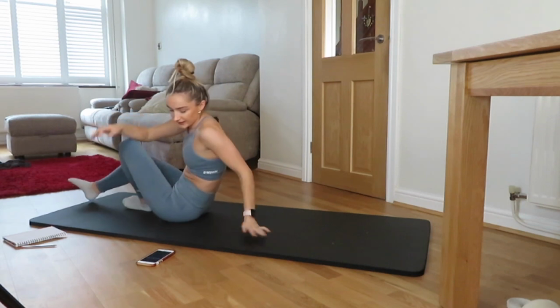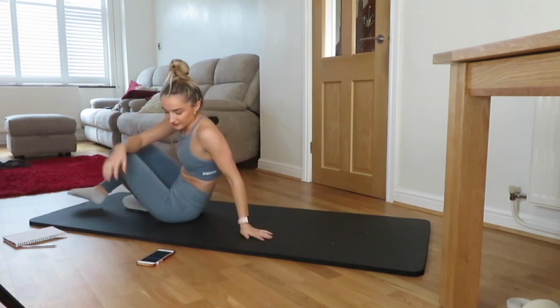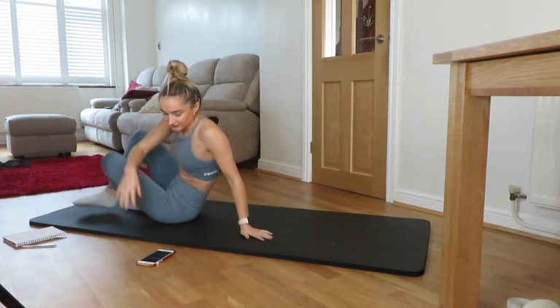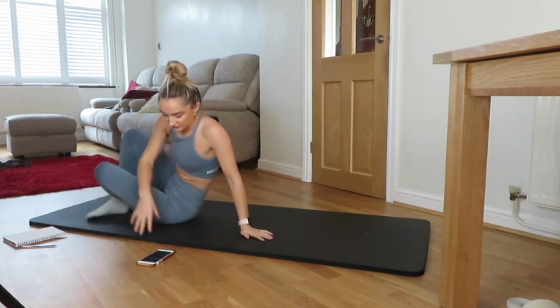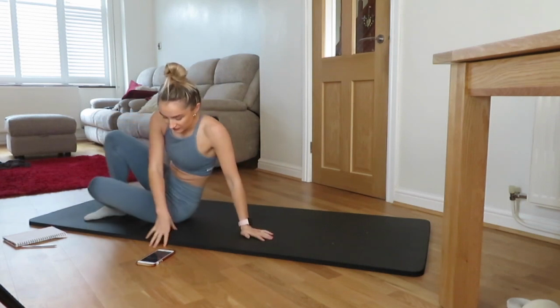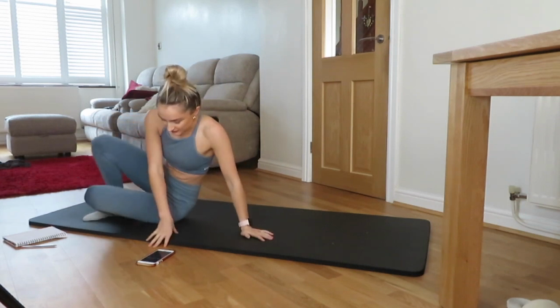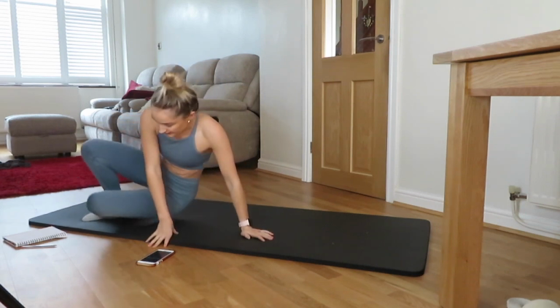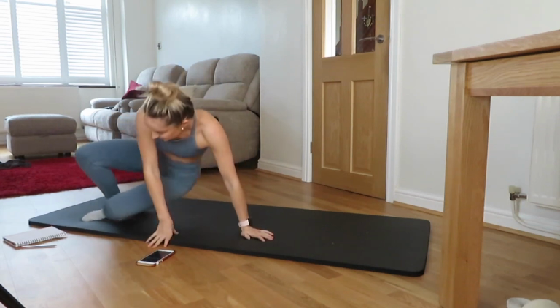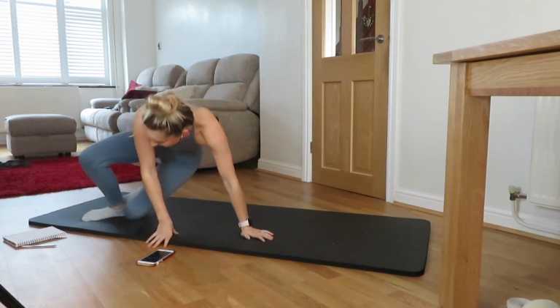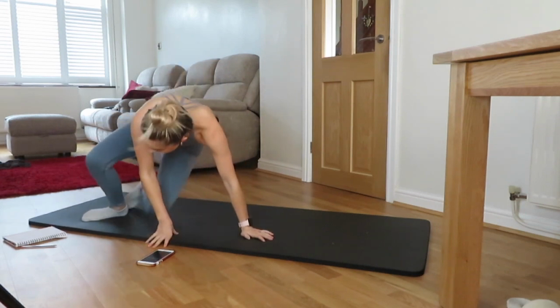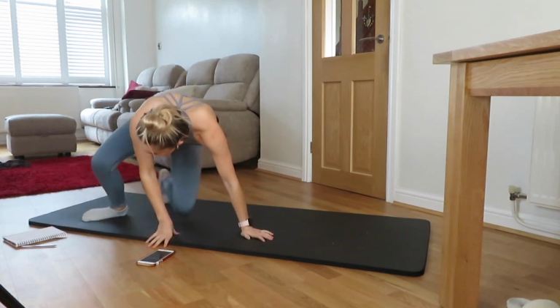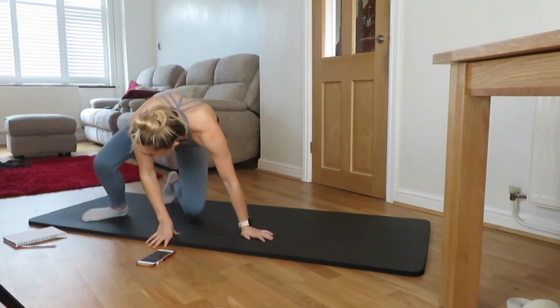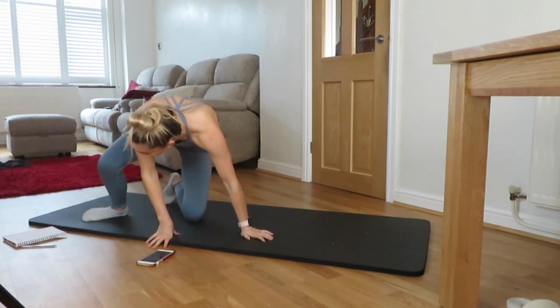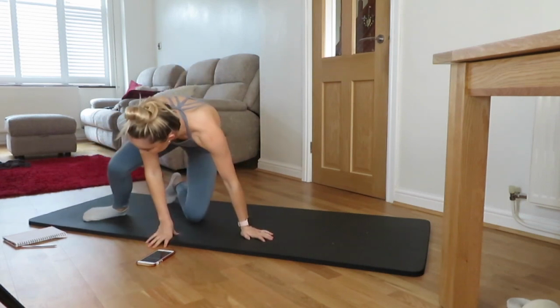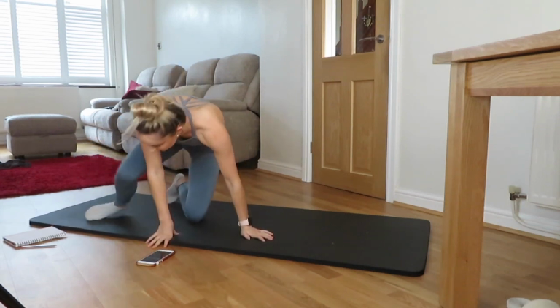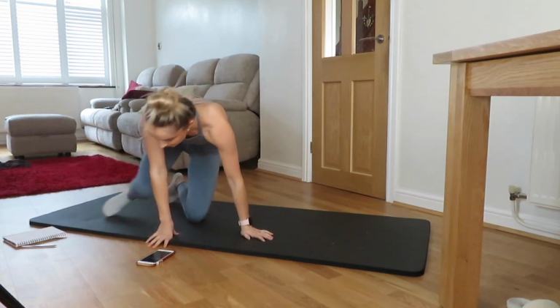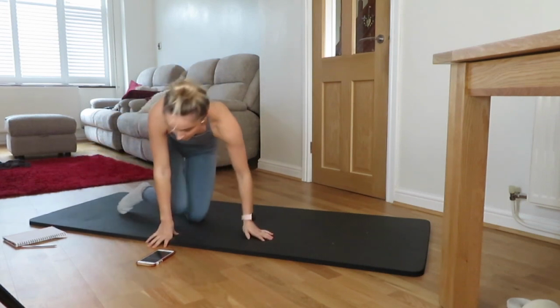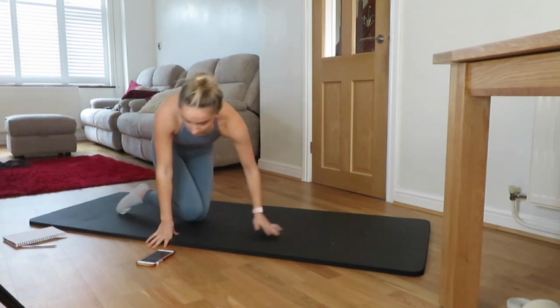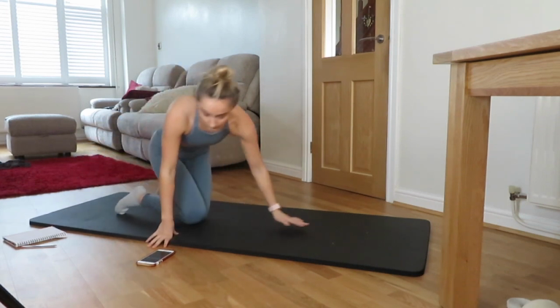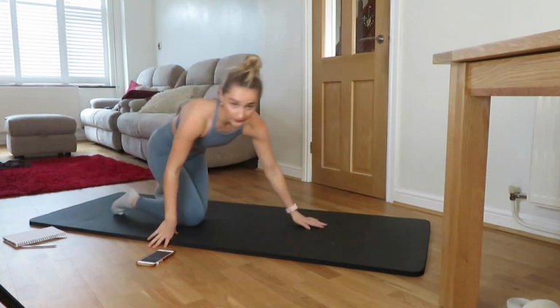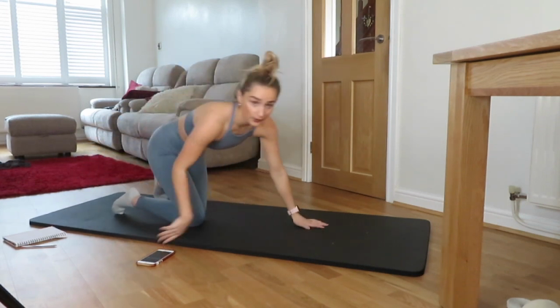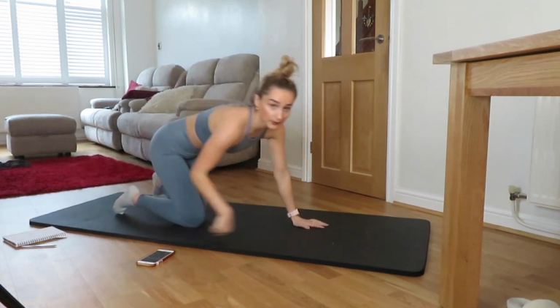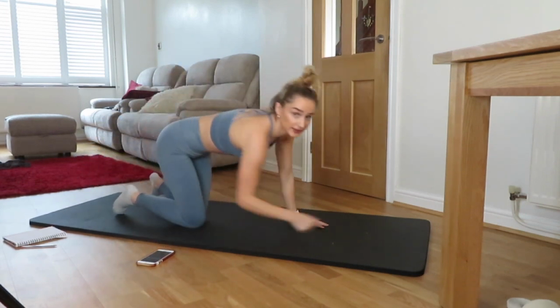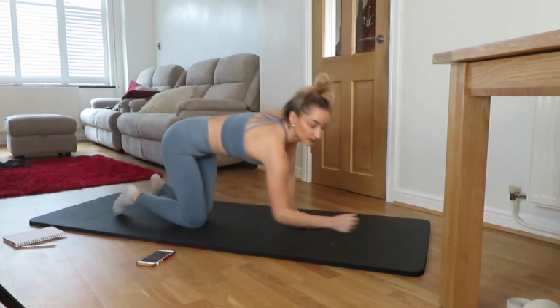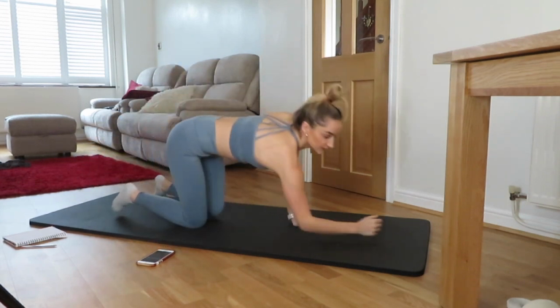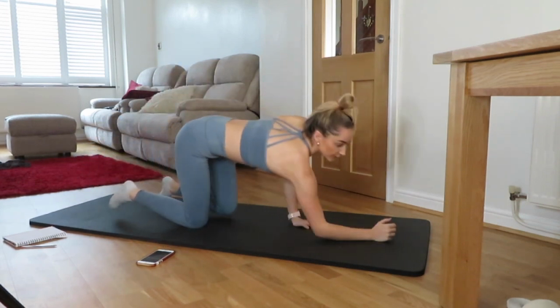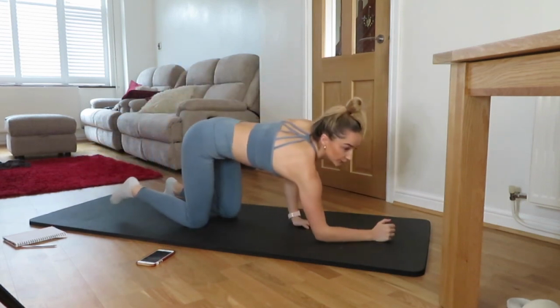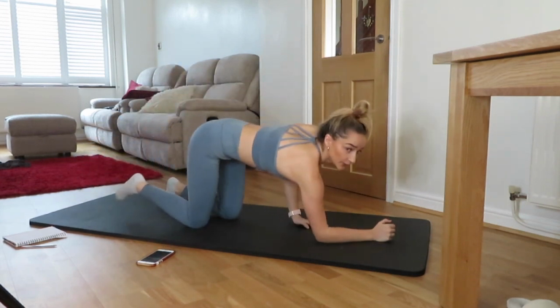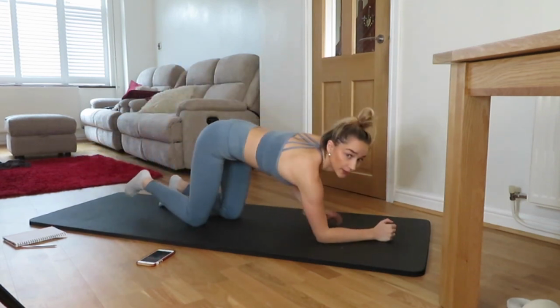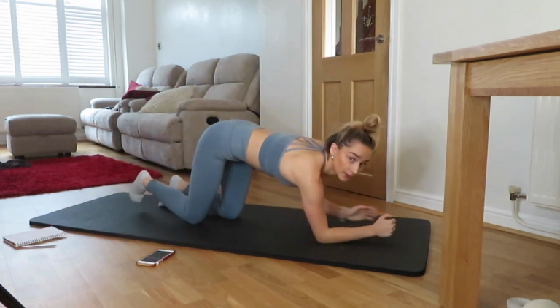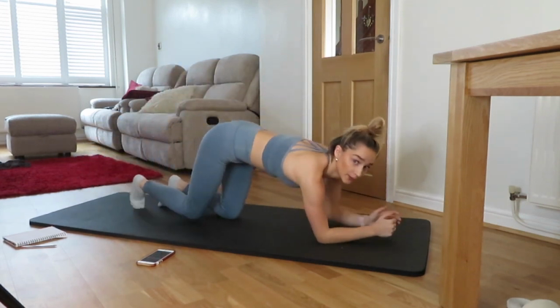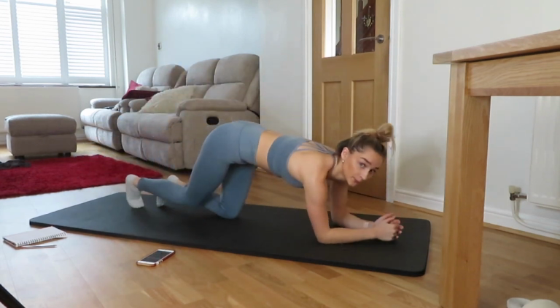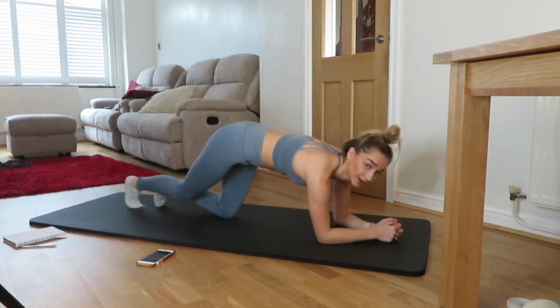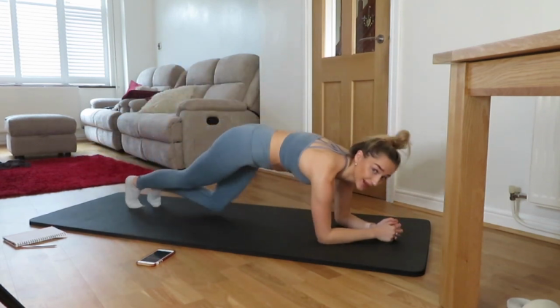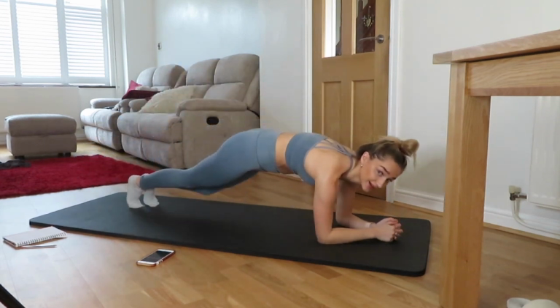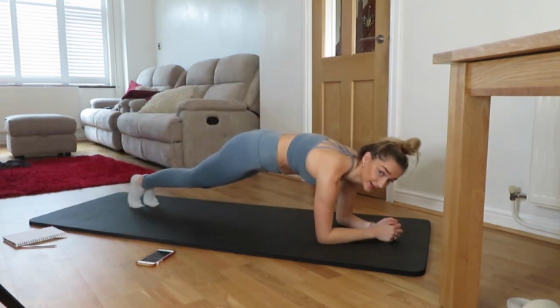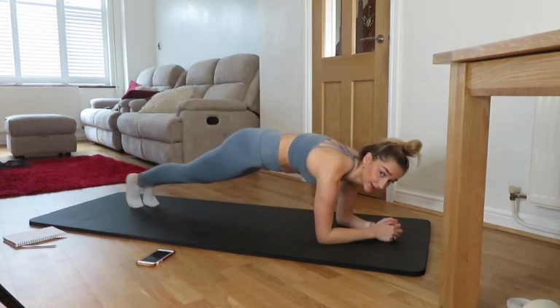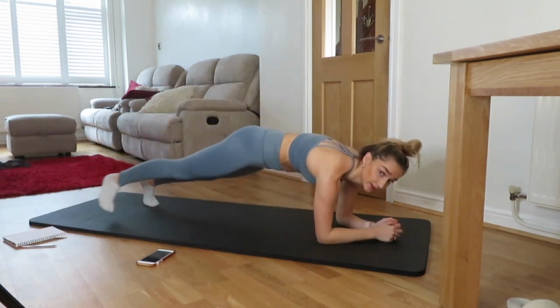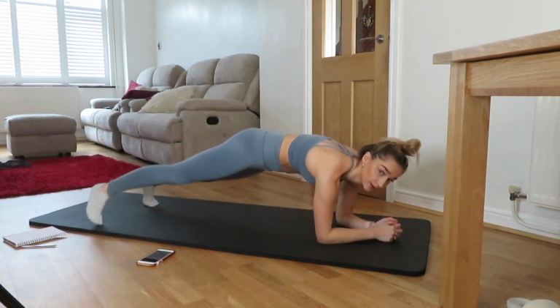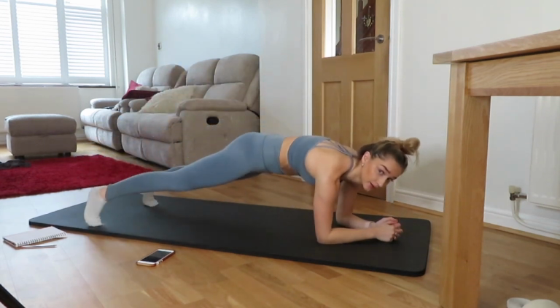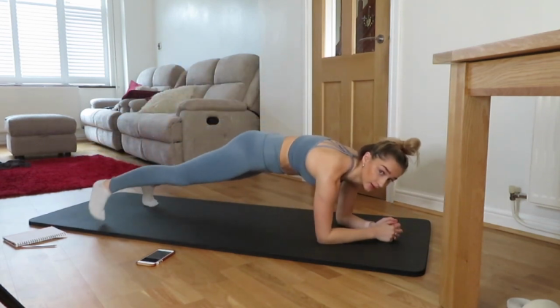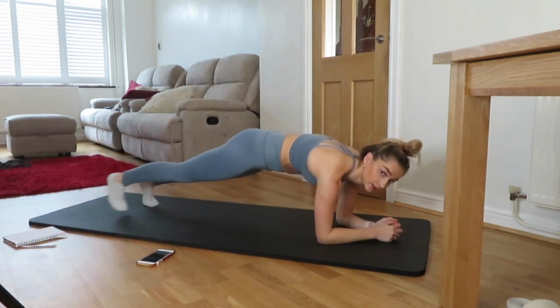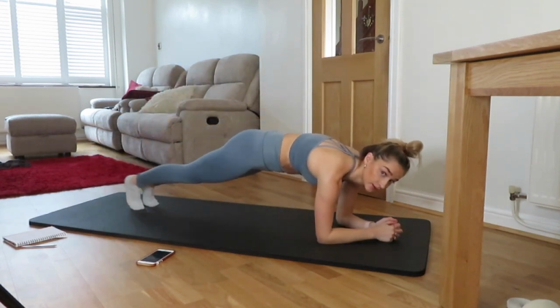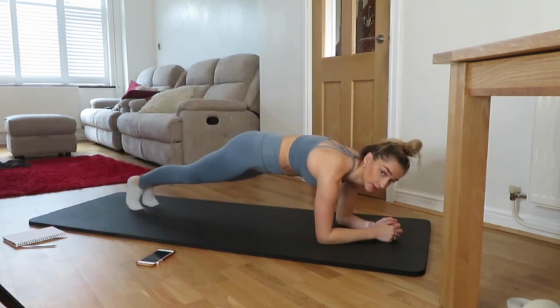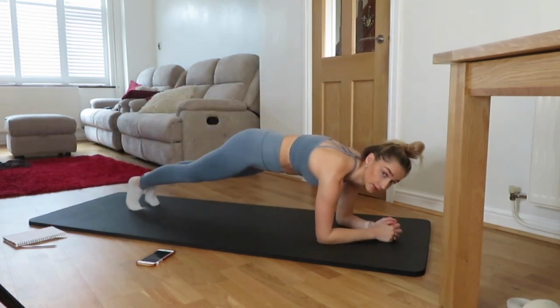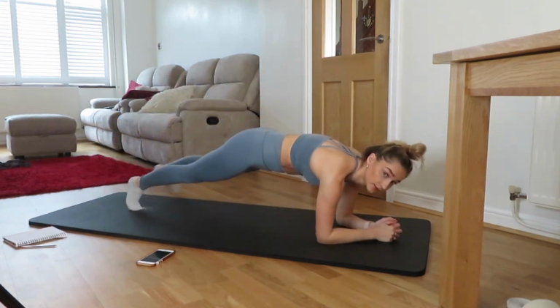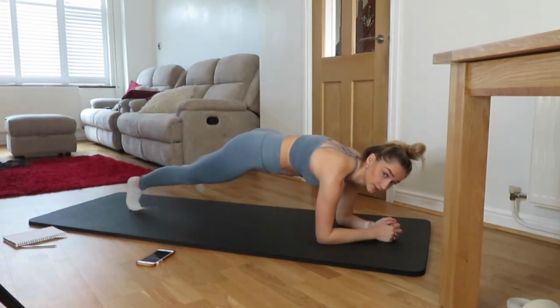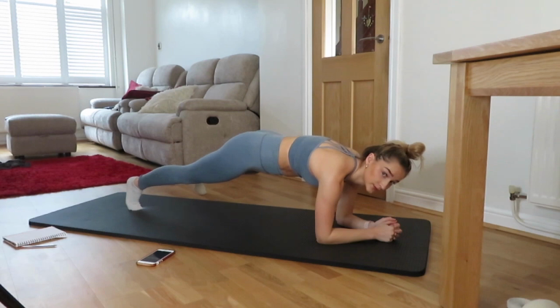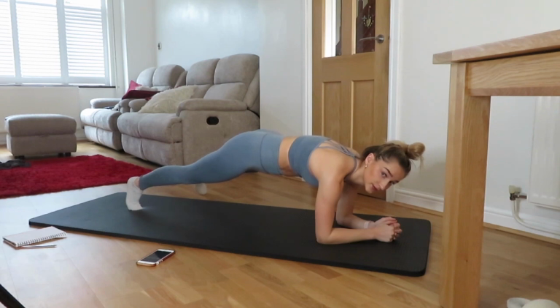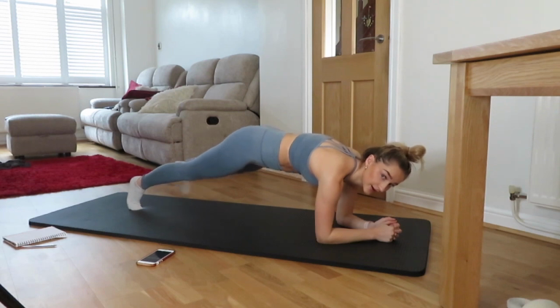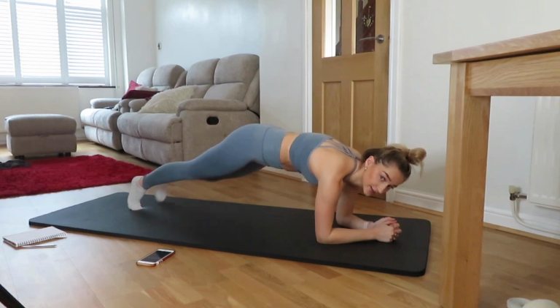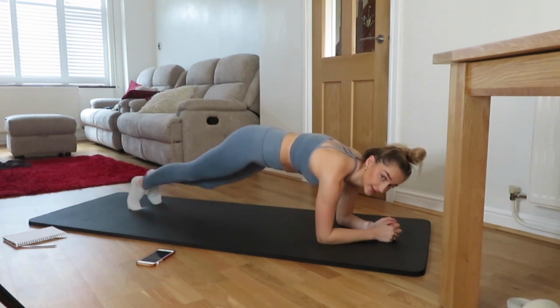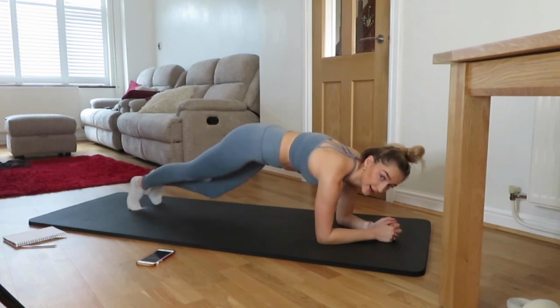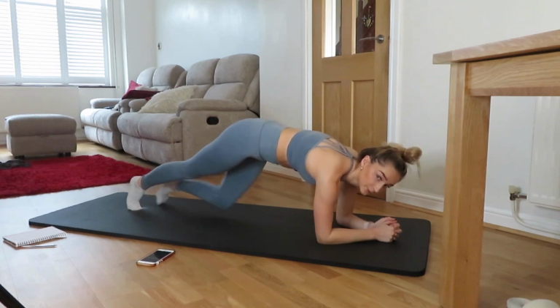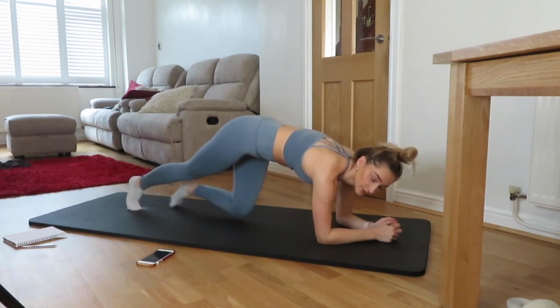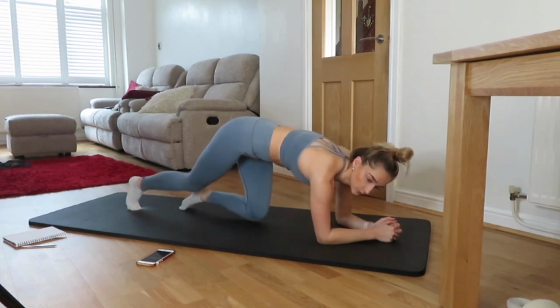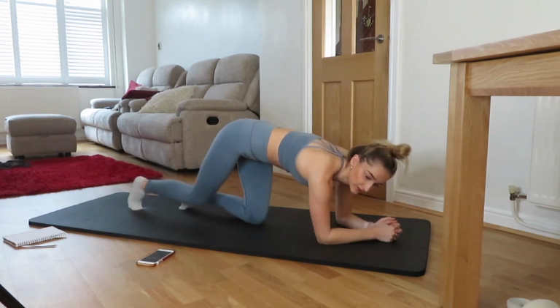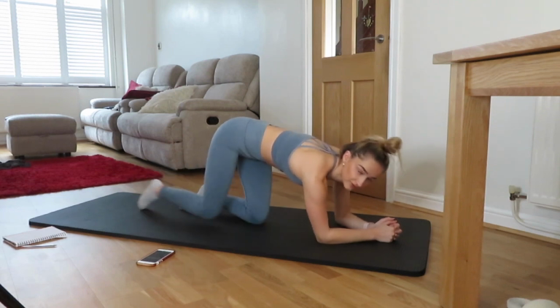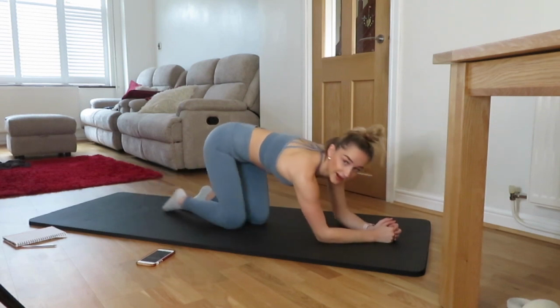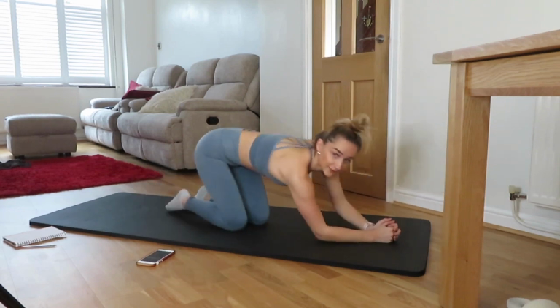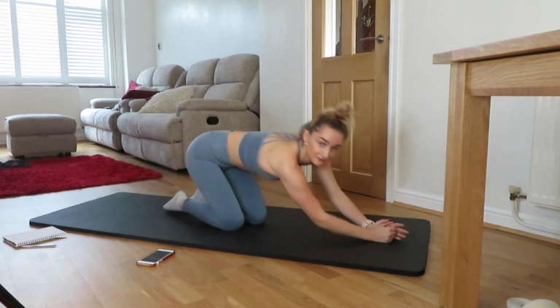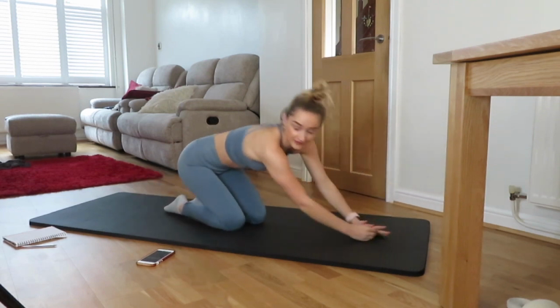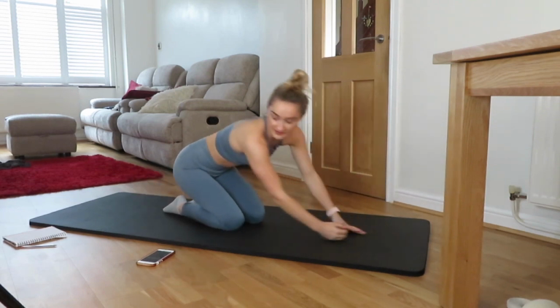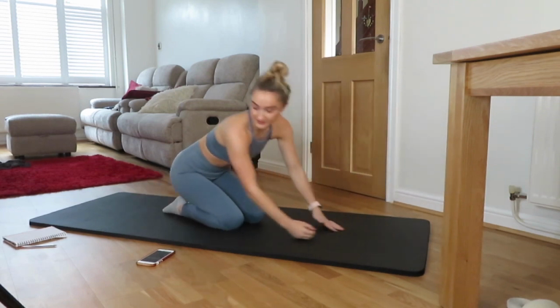Okay, 15 seconds left. We're going into plank side cuts with our feet.